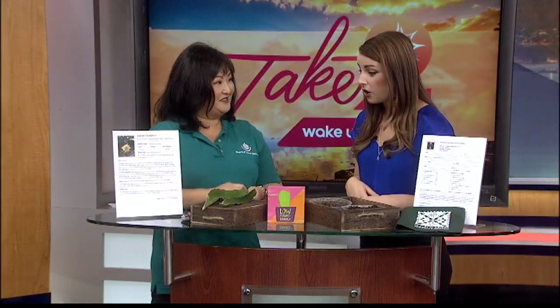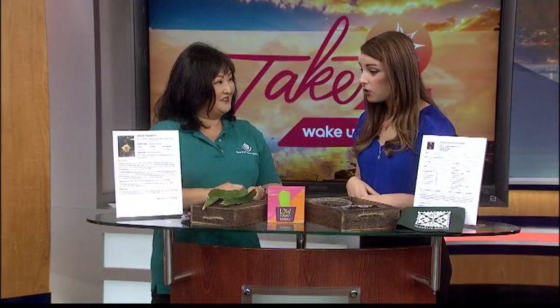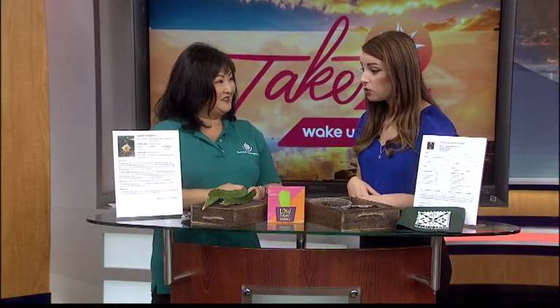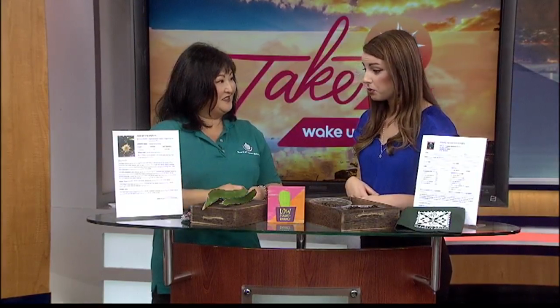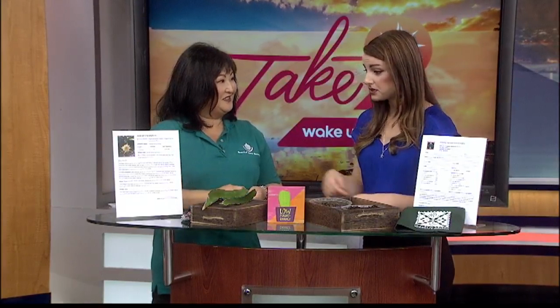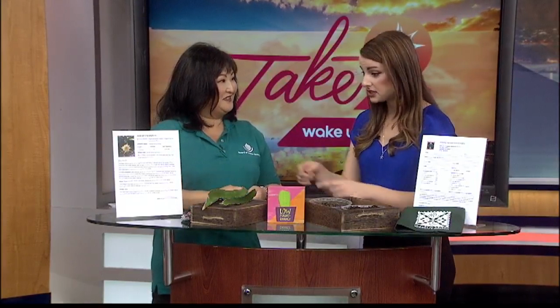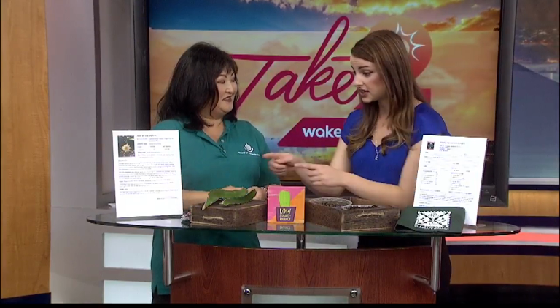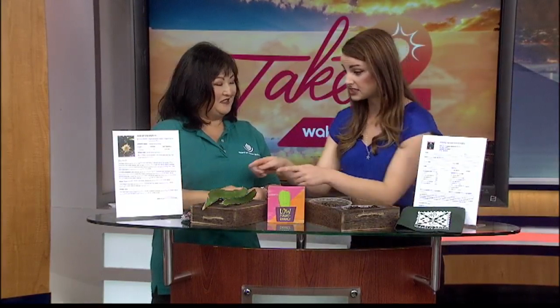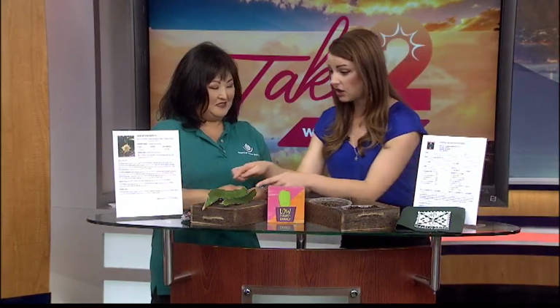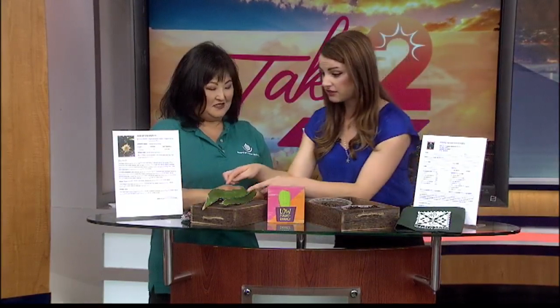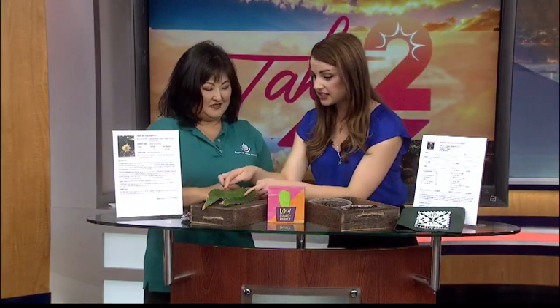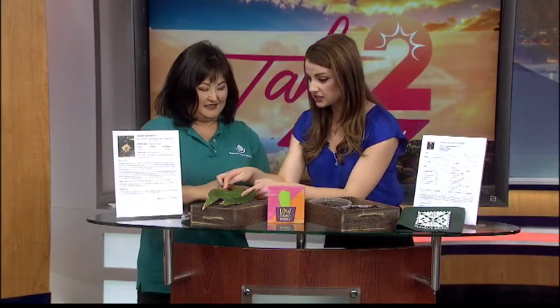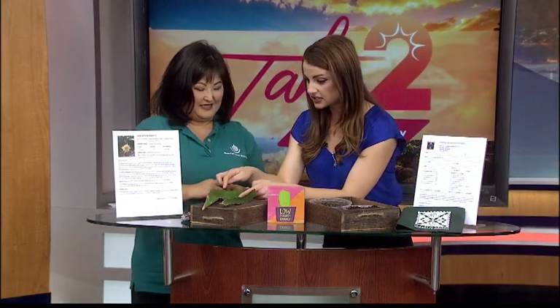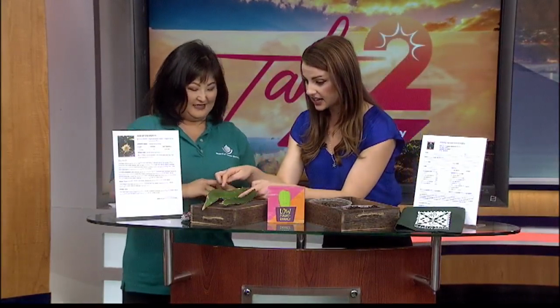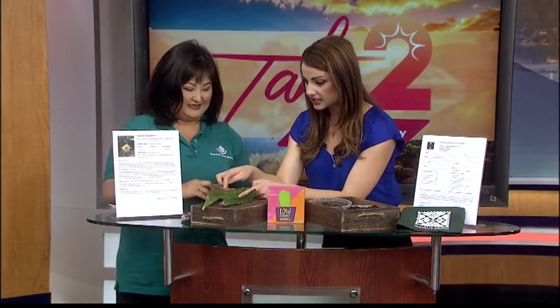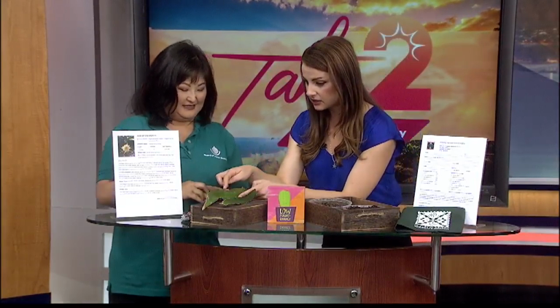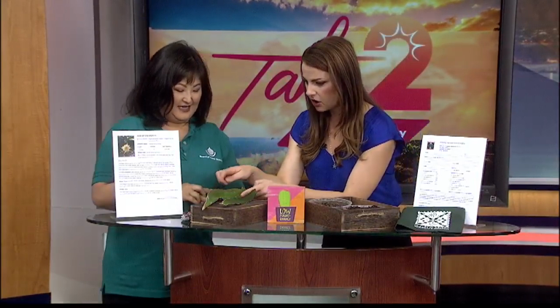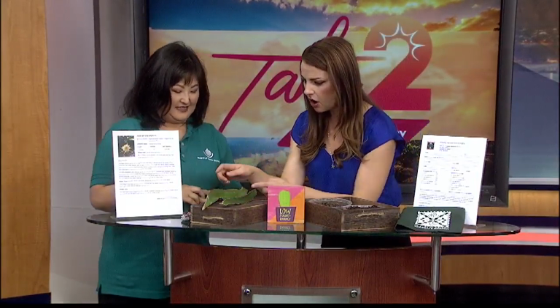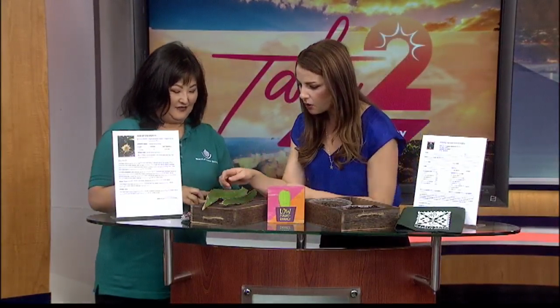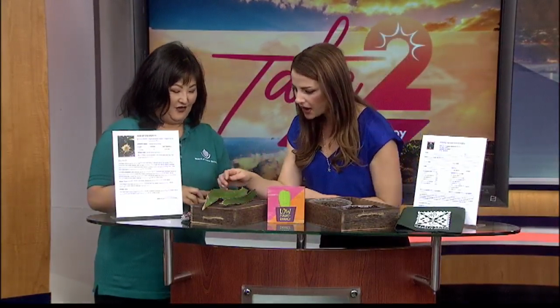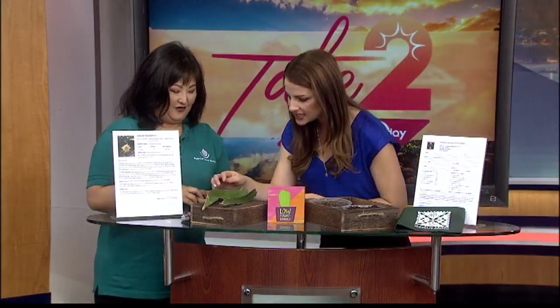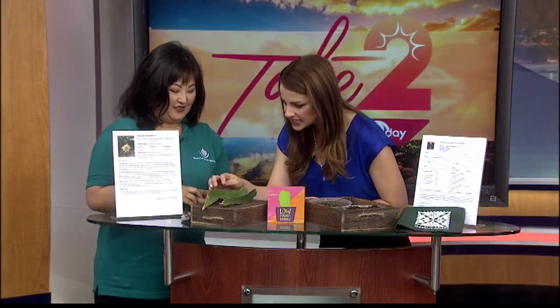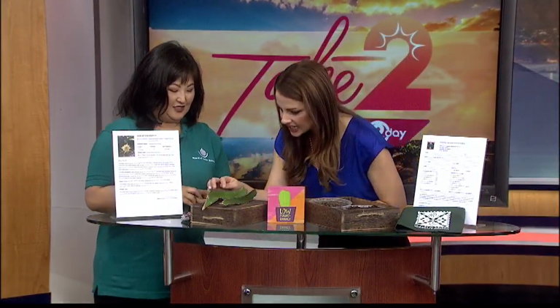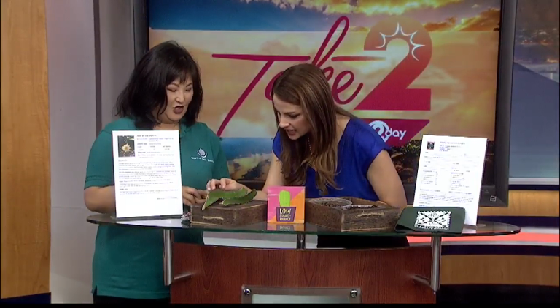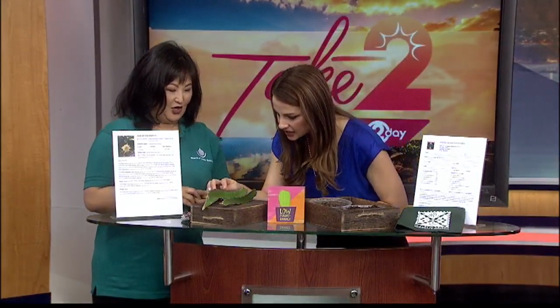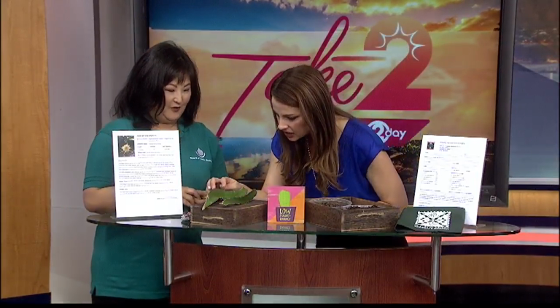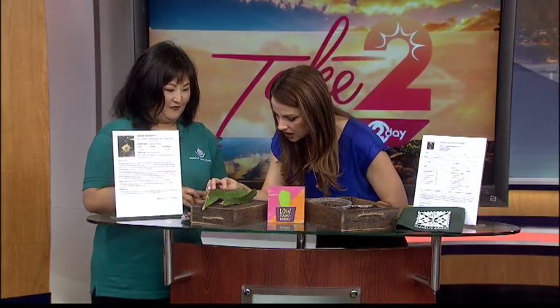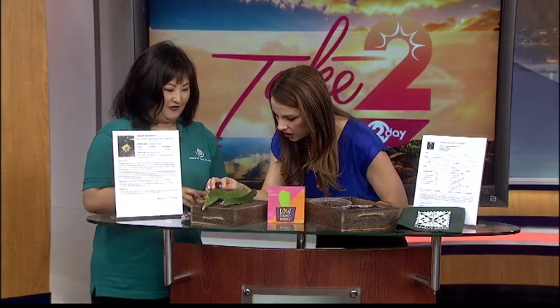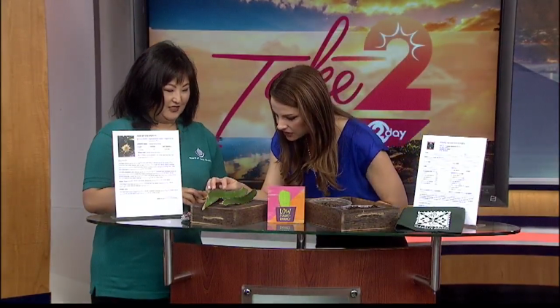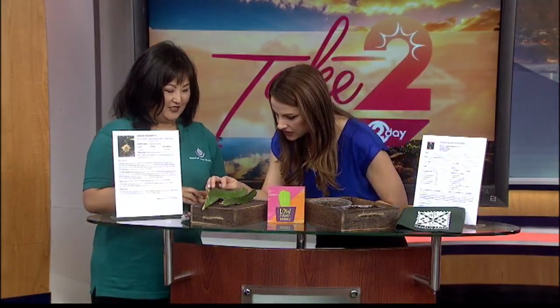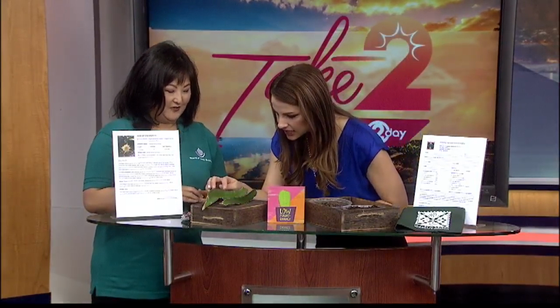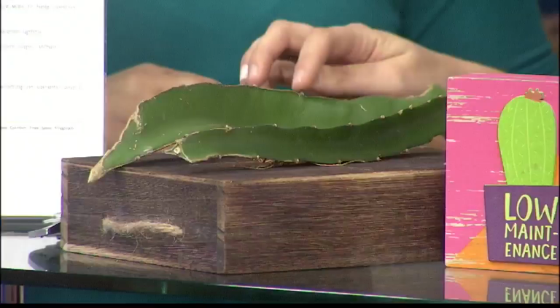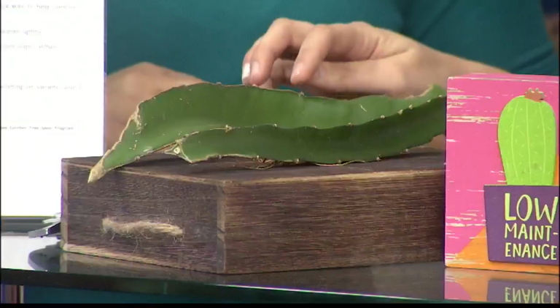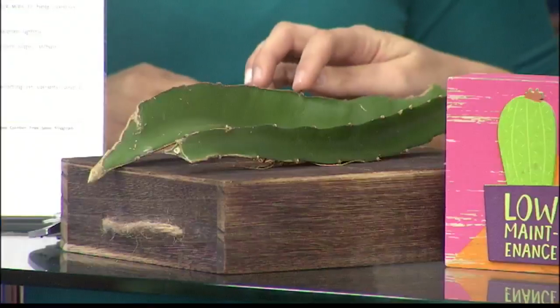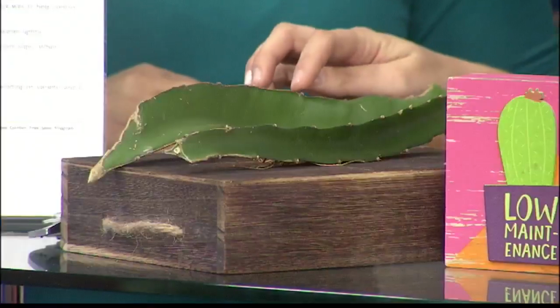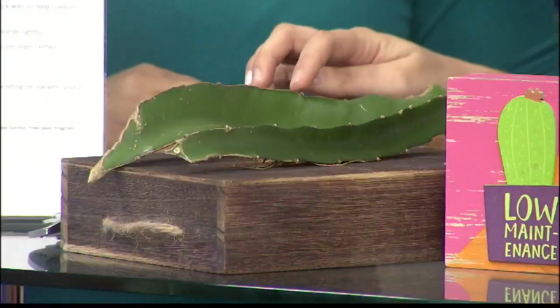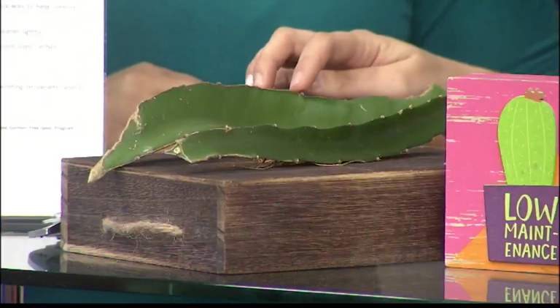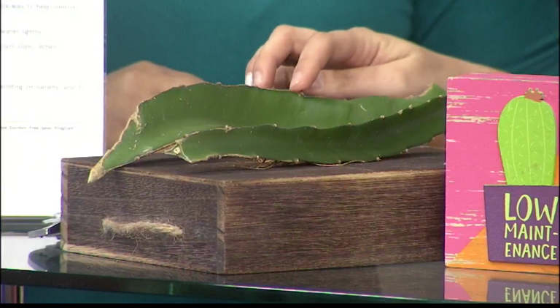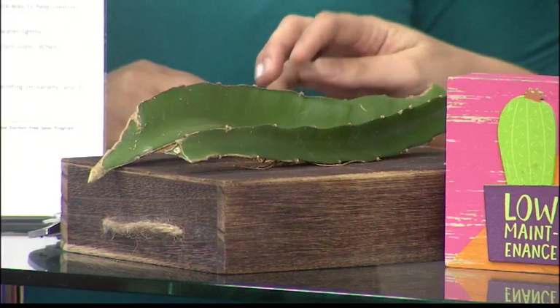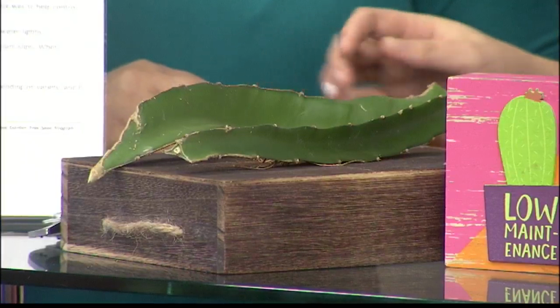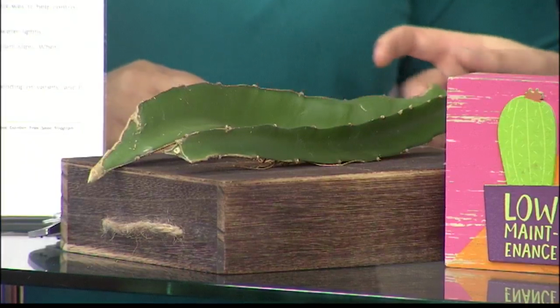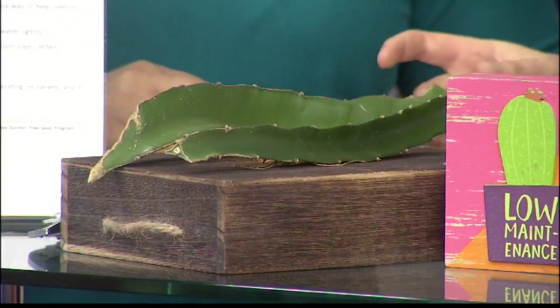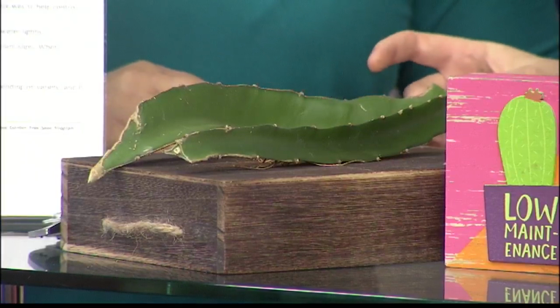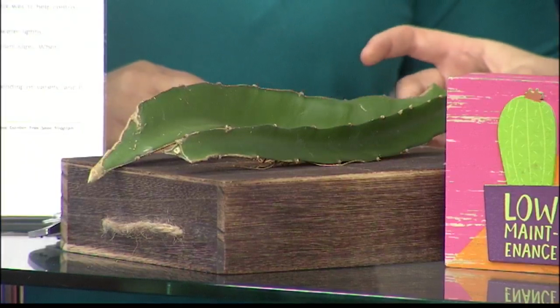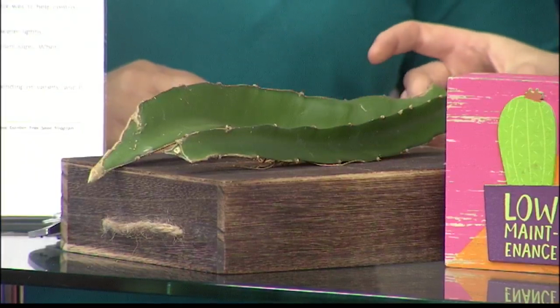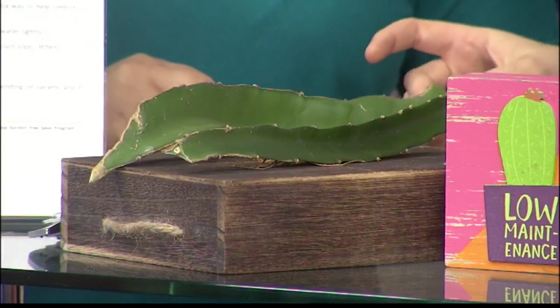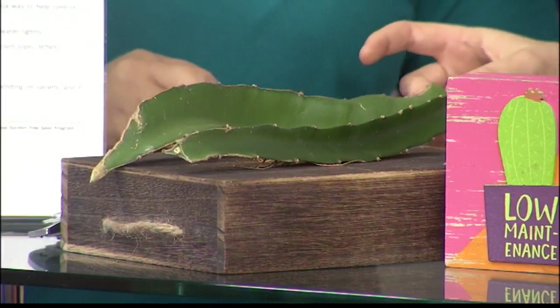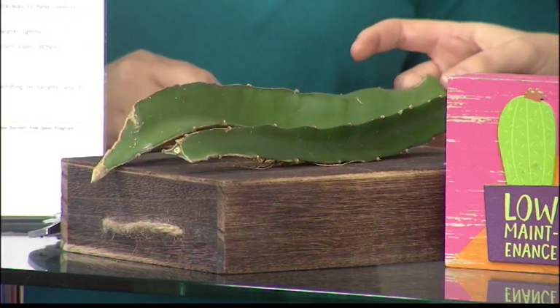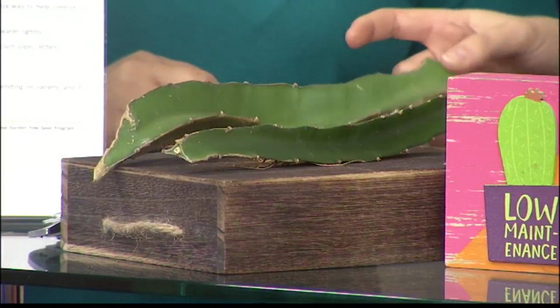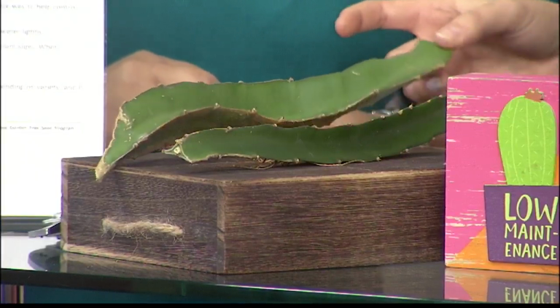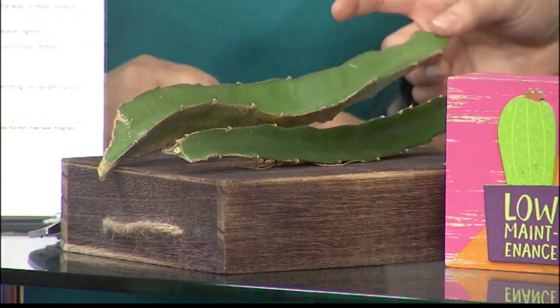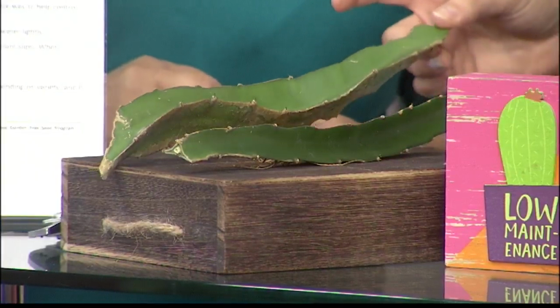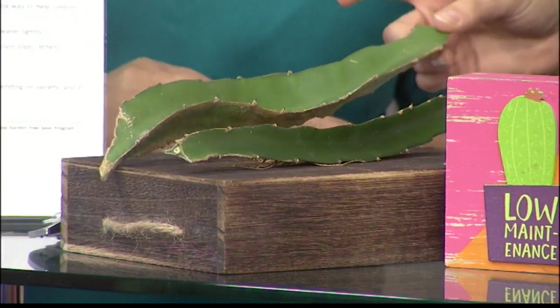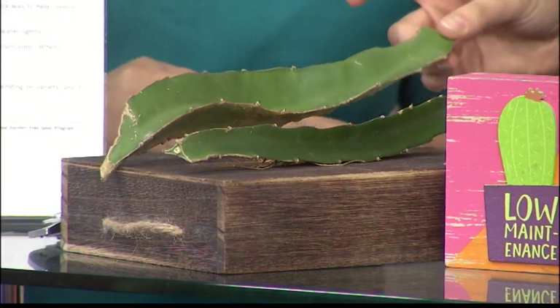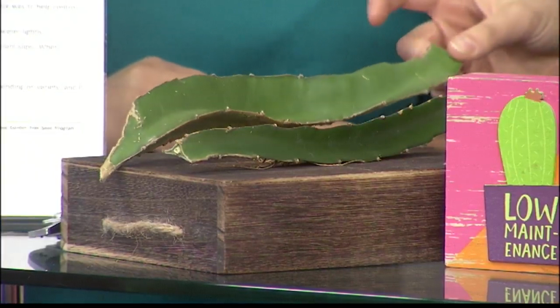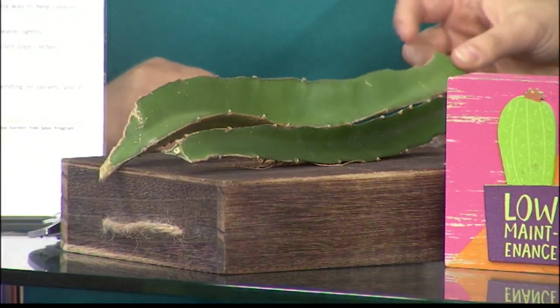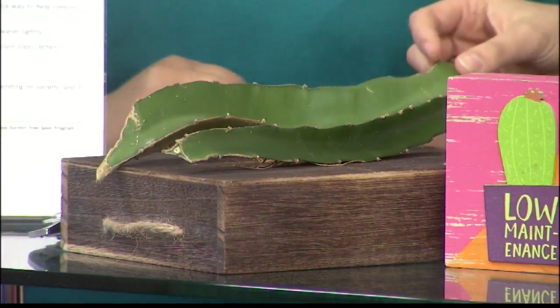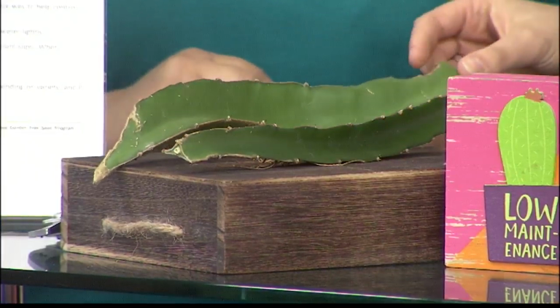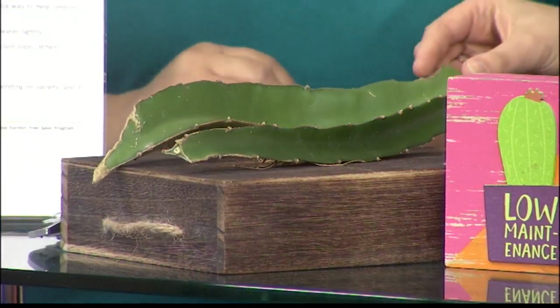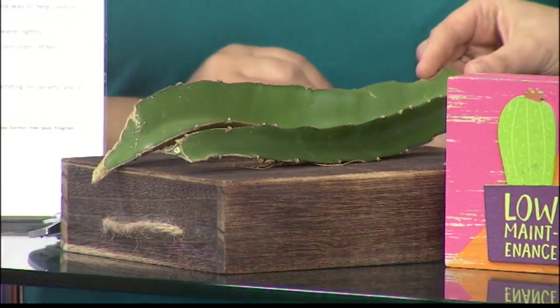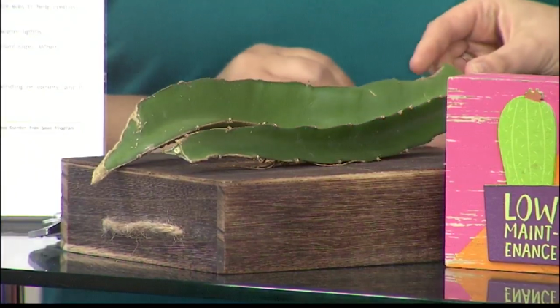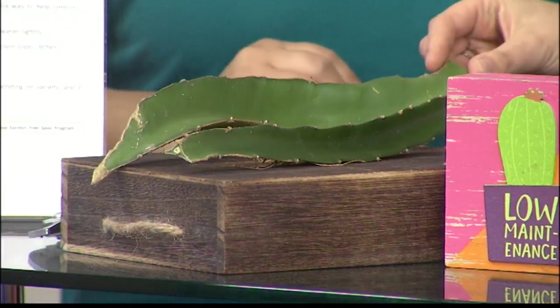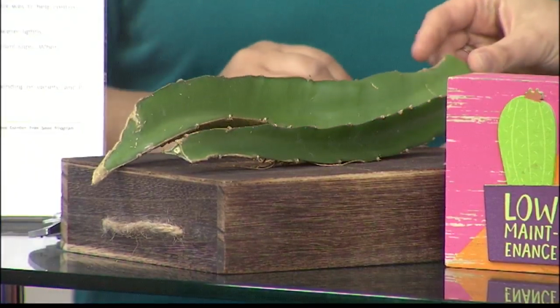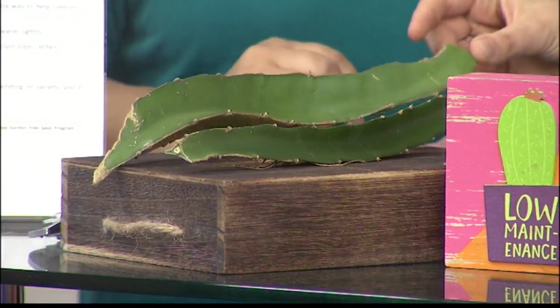You have to be careful with the thorns, of course, because all of these are very sharp. They're little — I almost didn't even see it. Yeah, you'll notice it. Now I notice it.